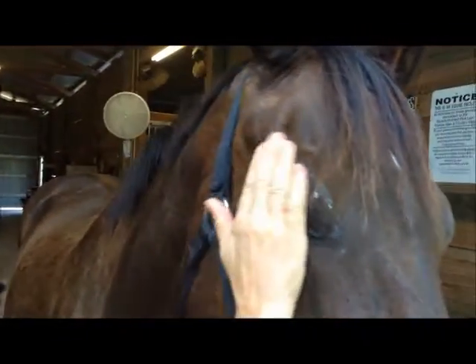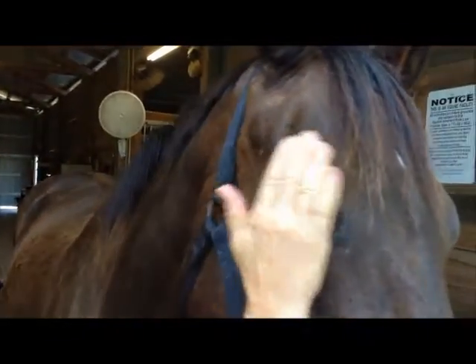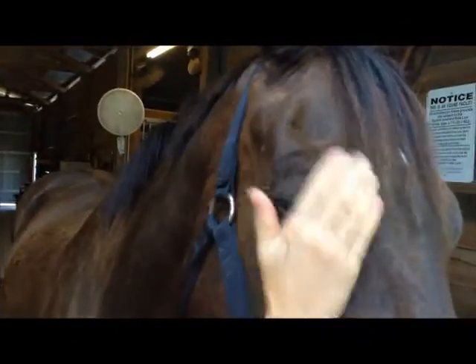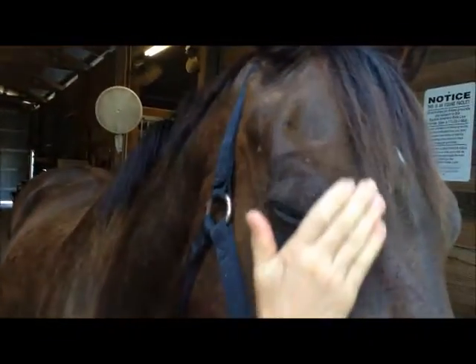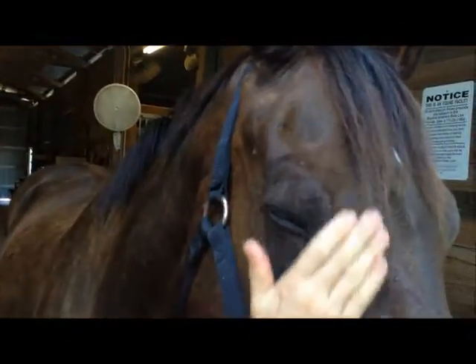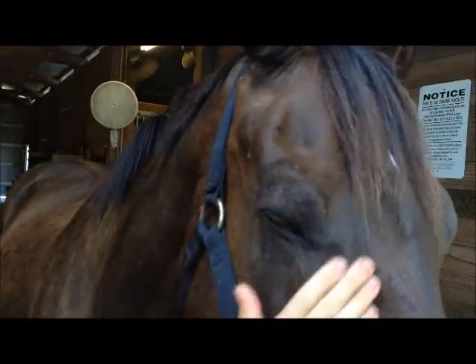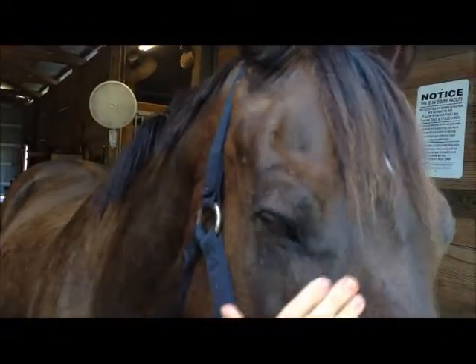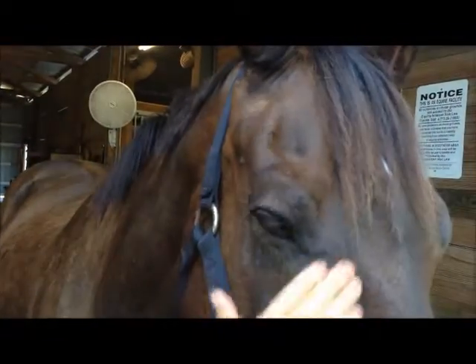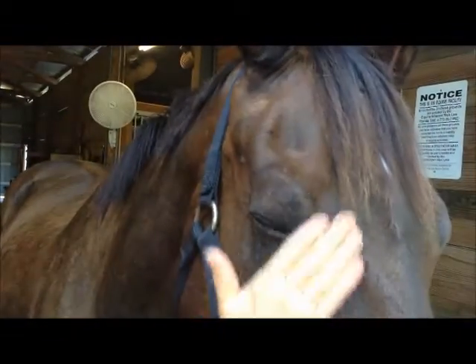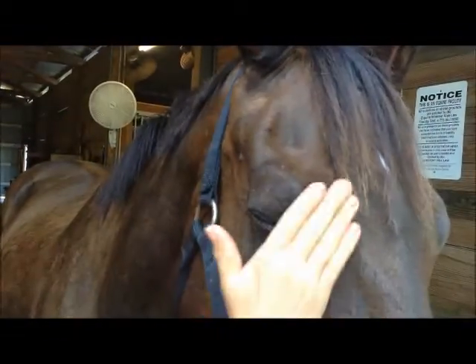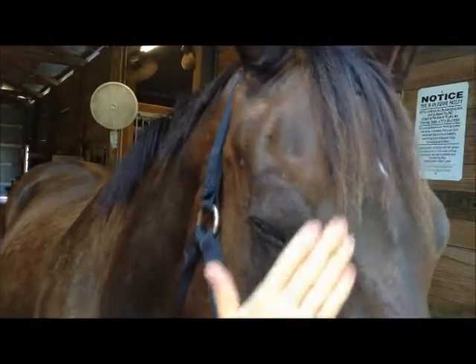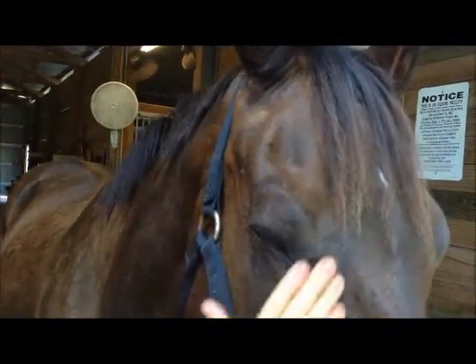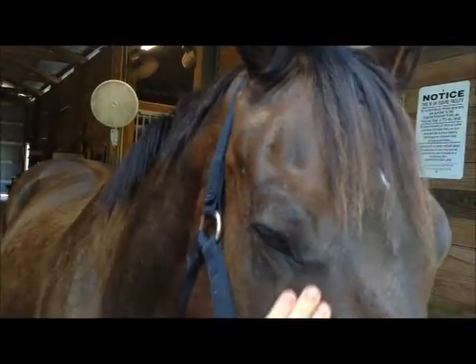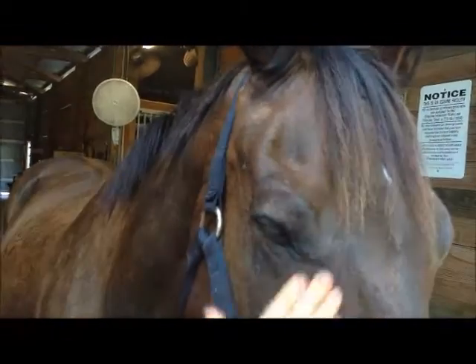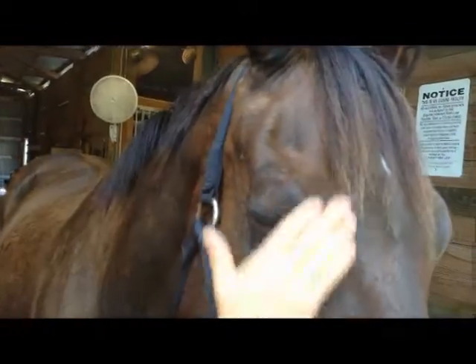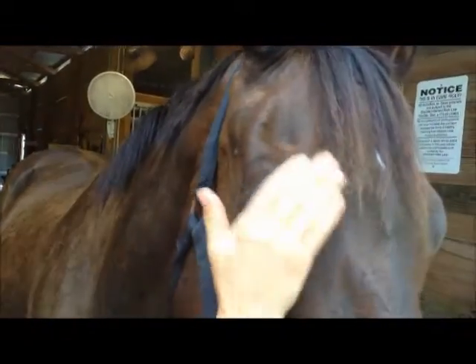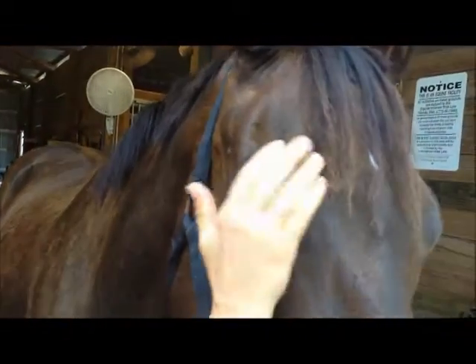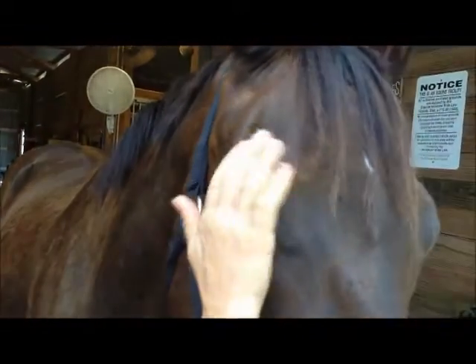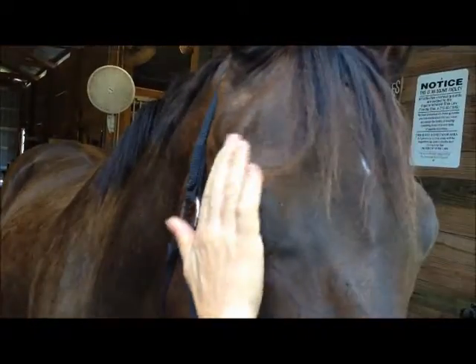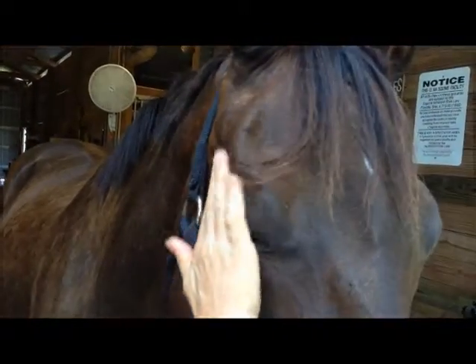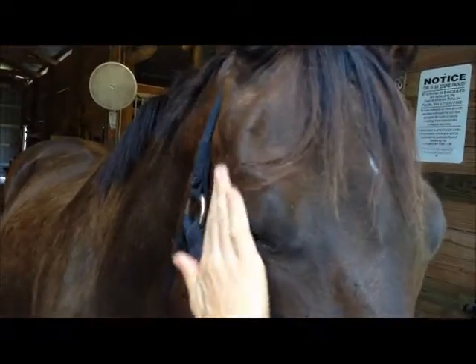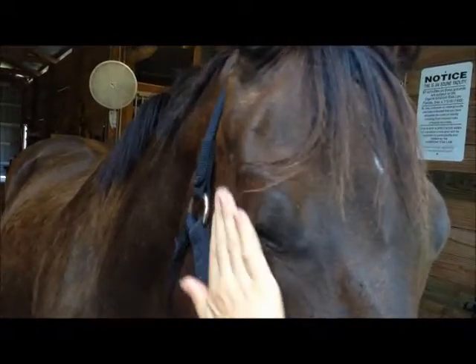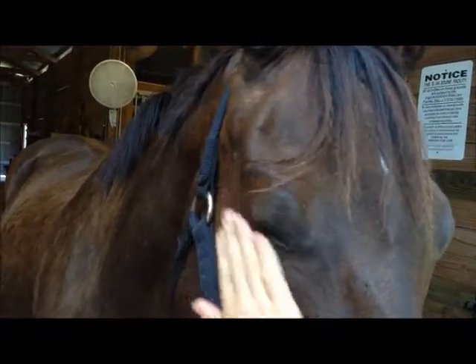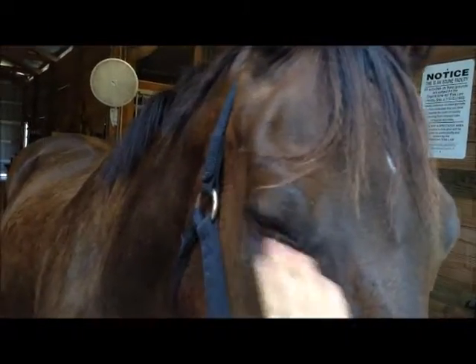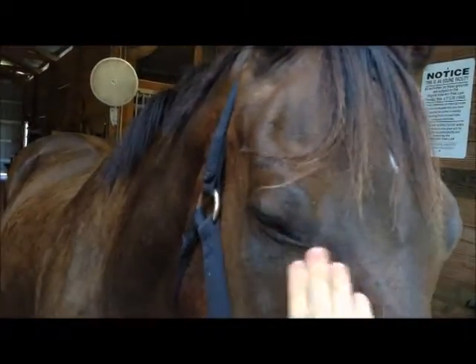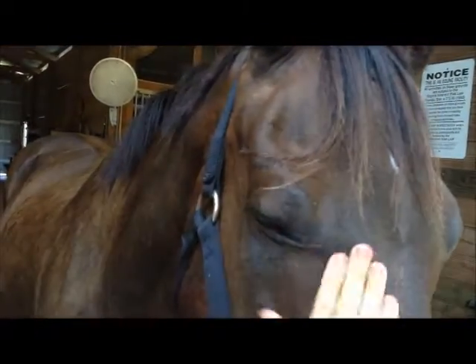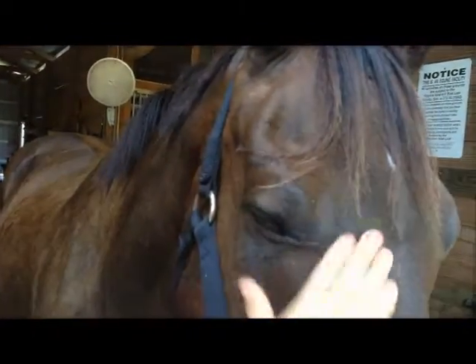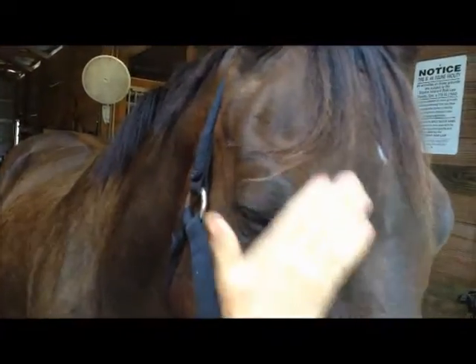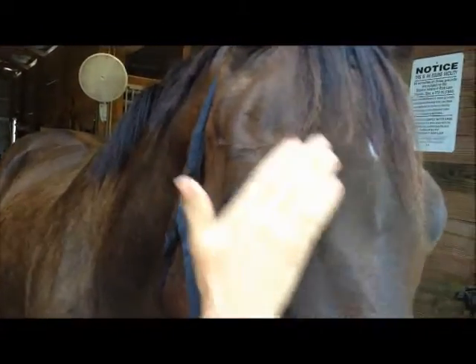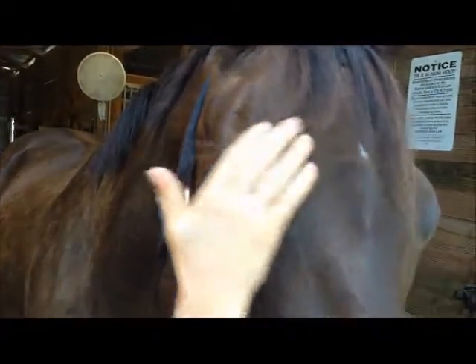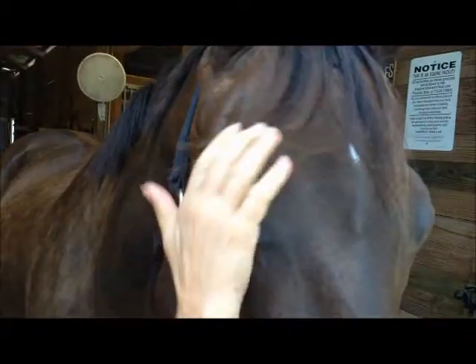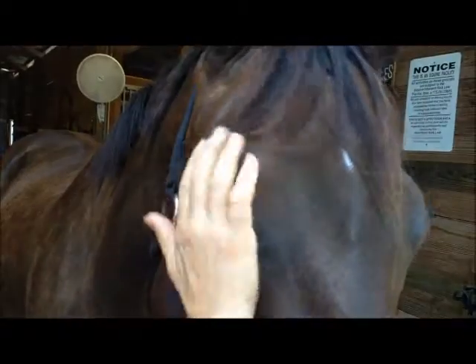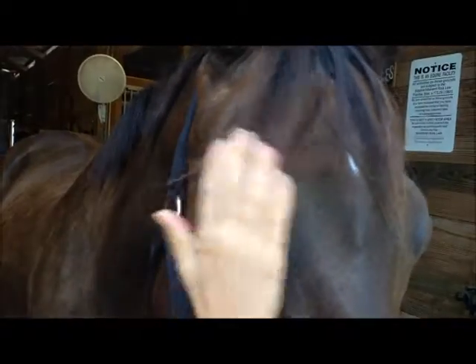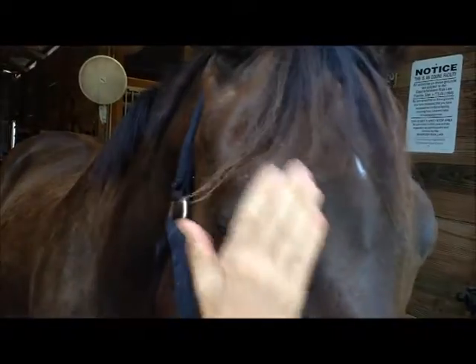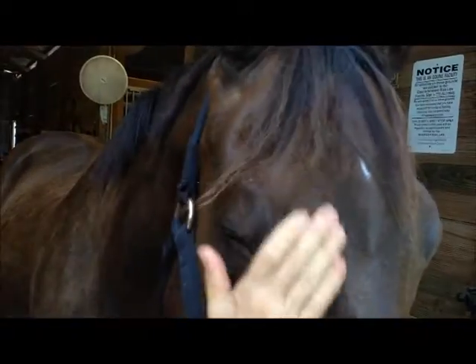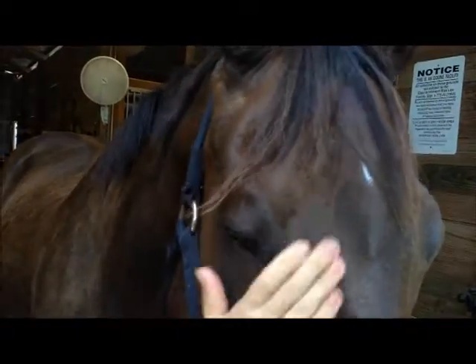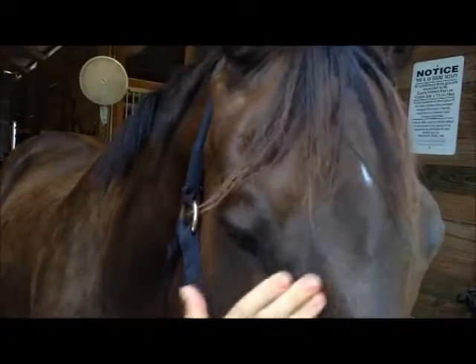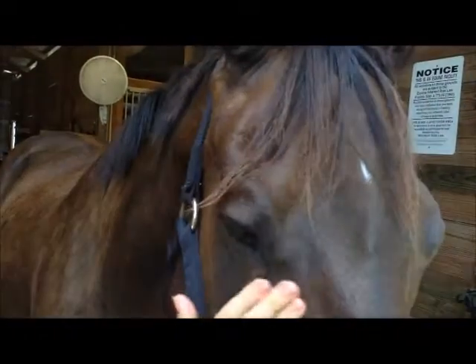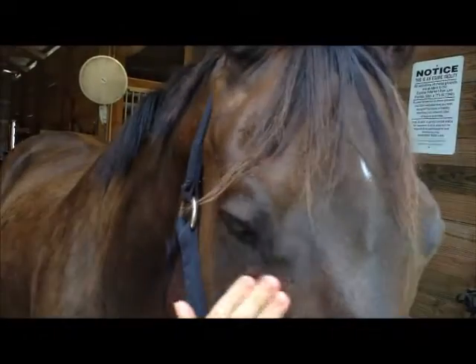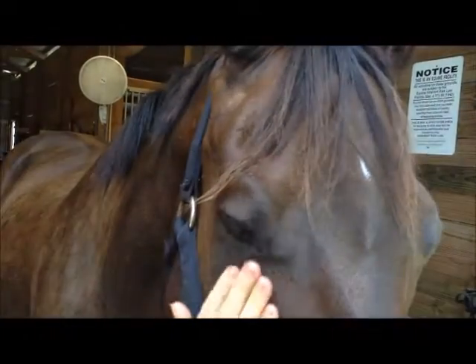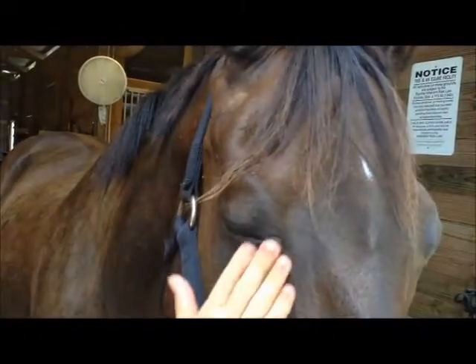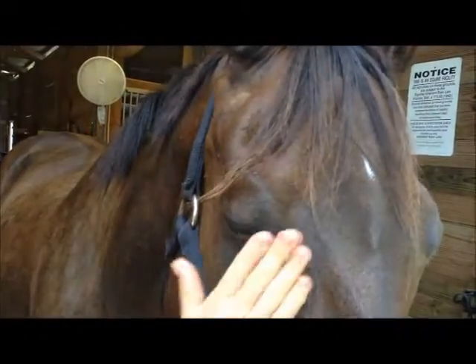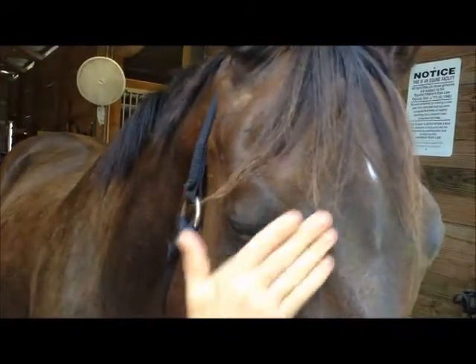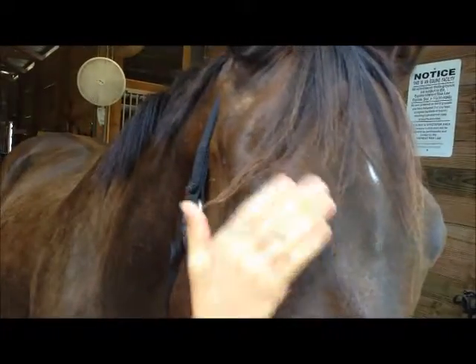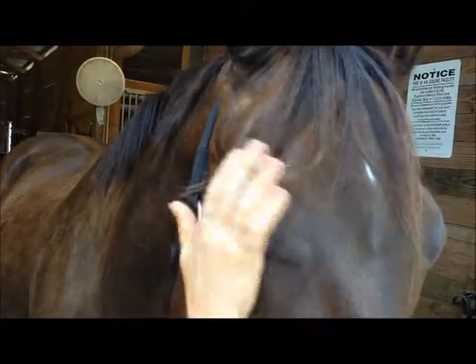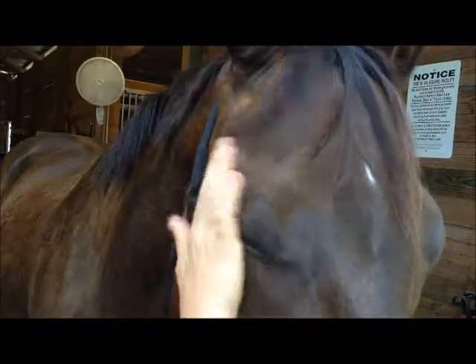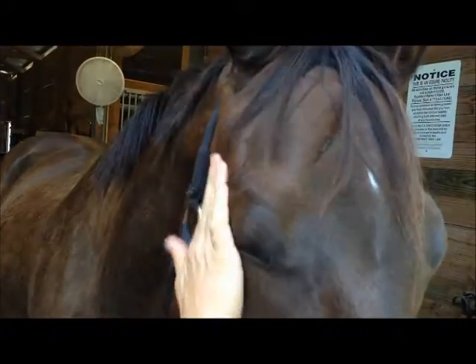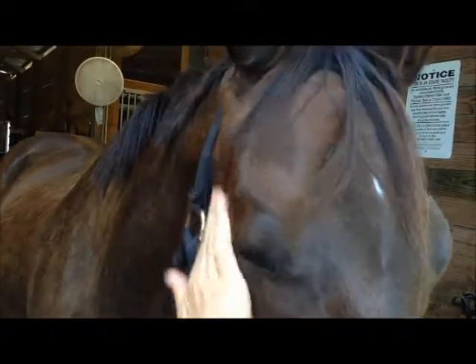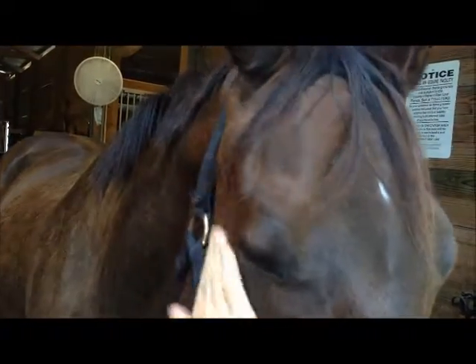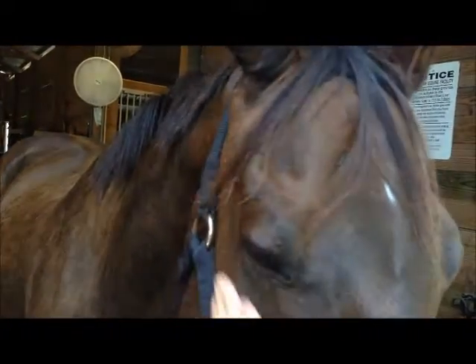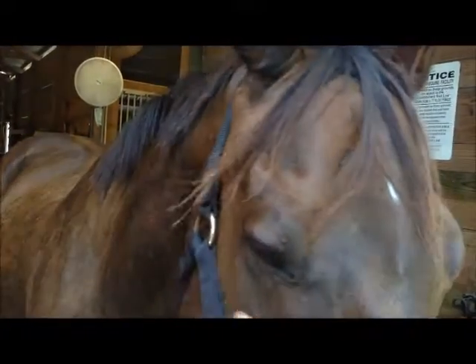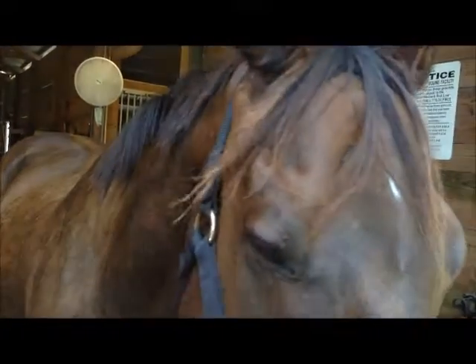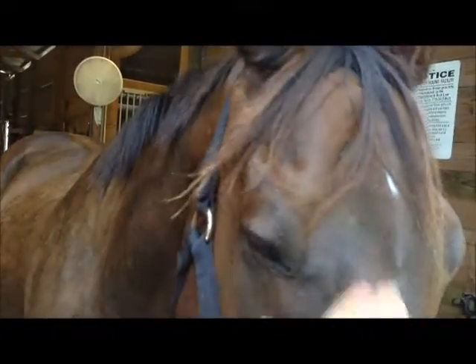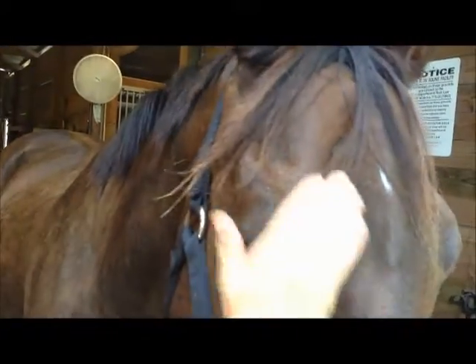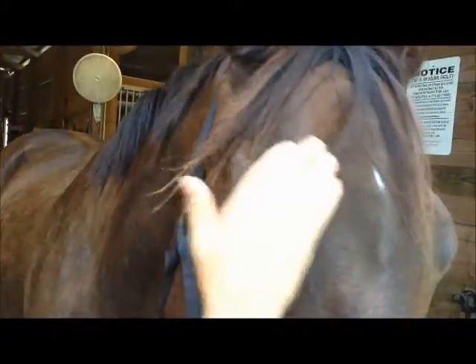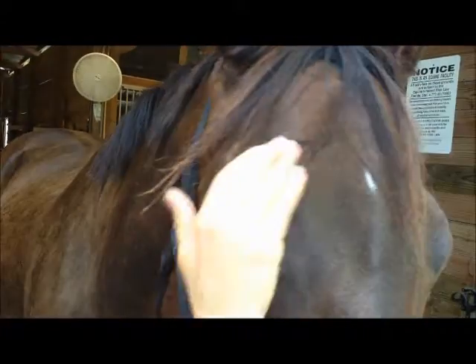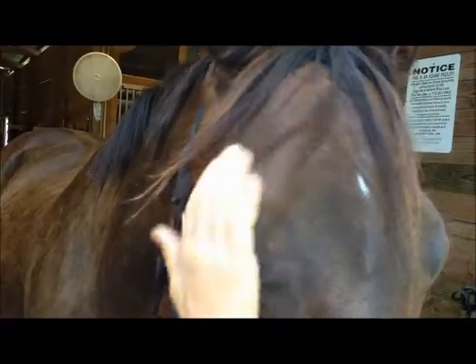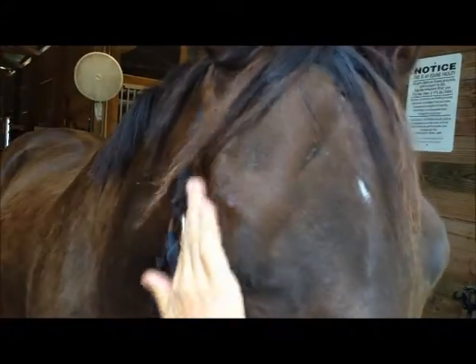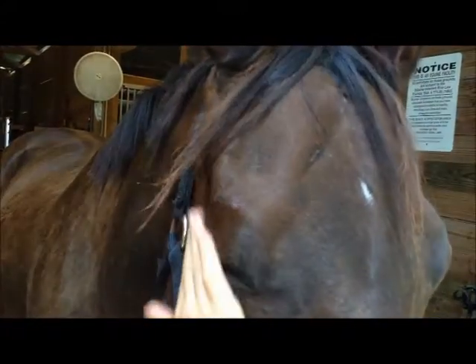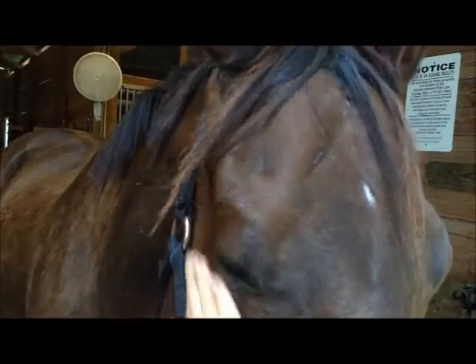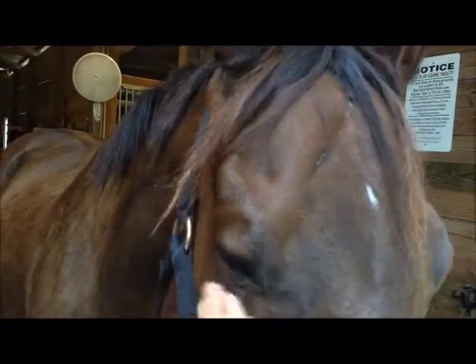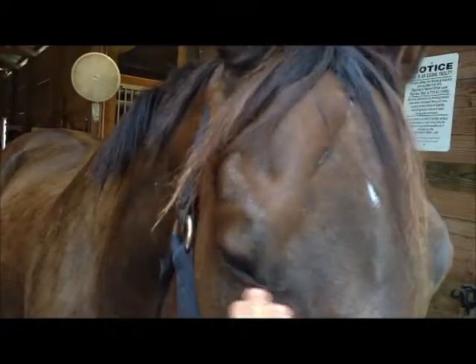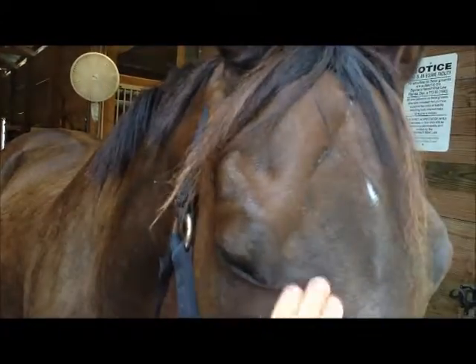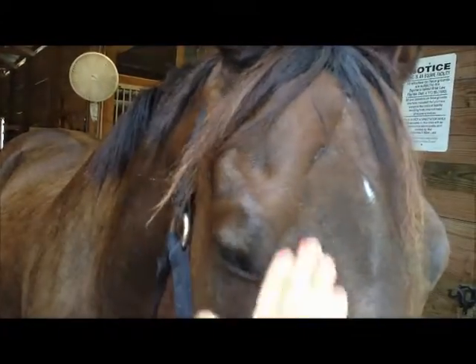Does that feel good? He loves the way it feels. Yes. You're in a picture.